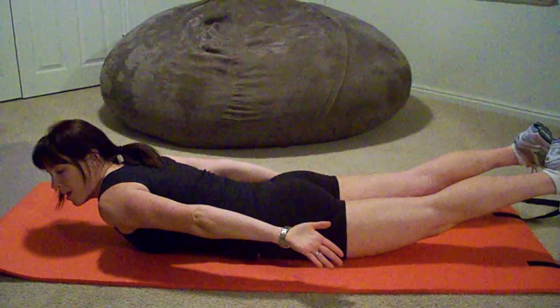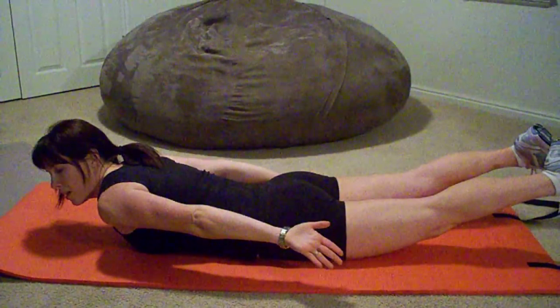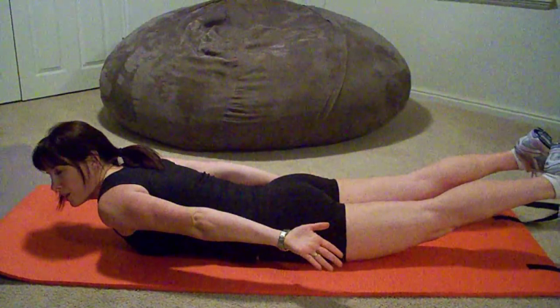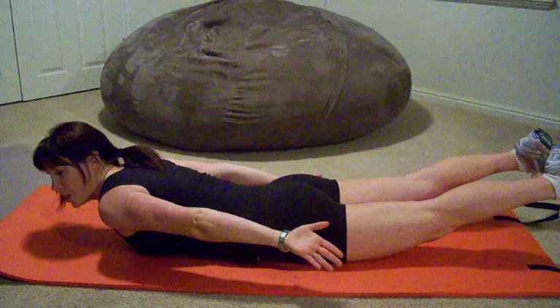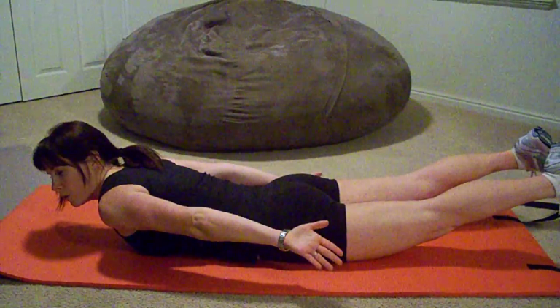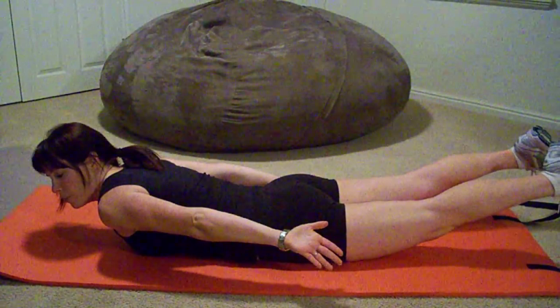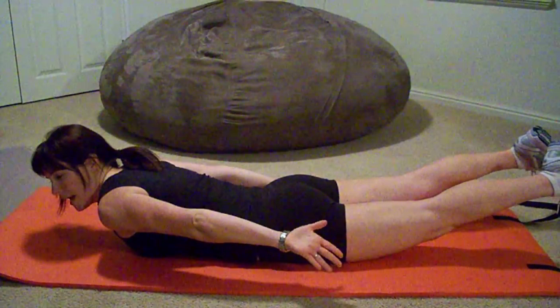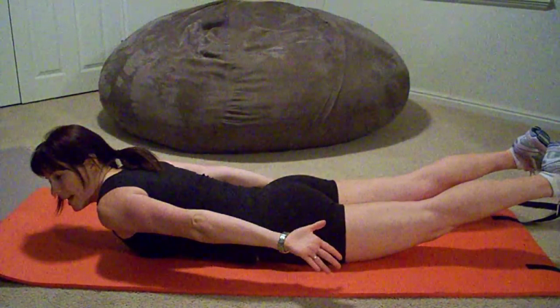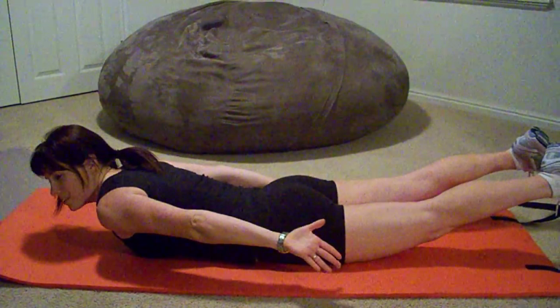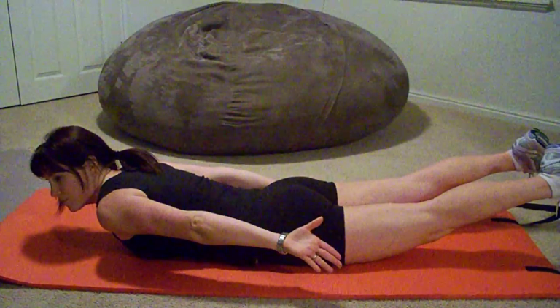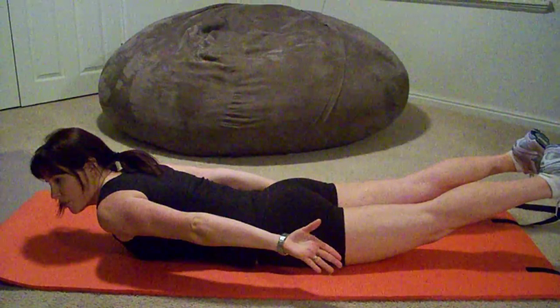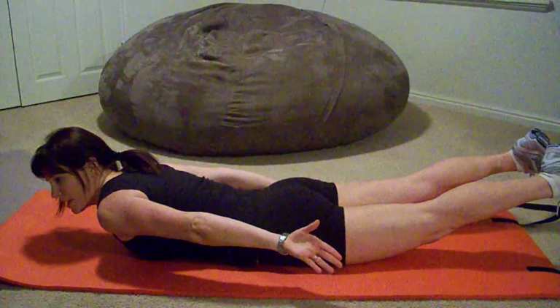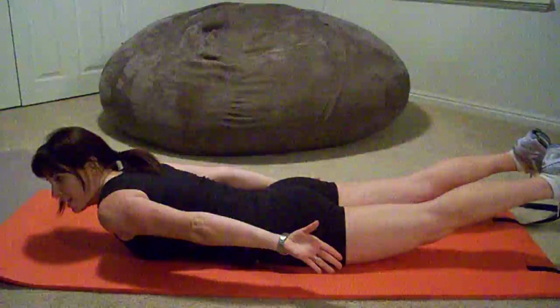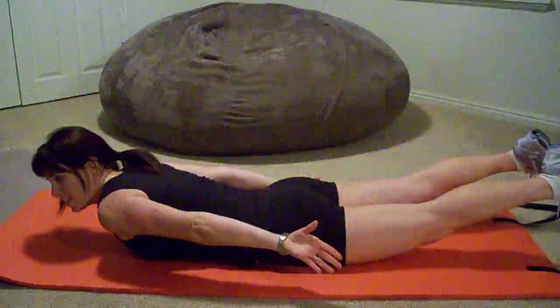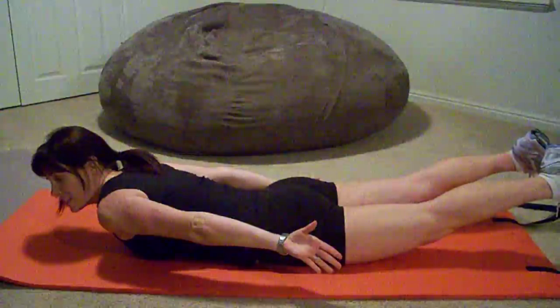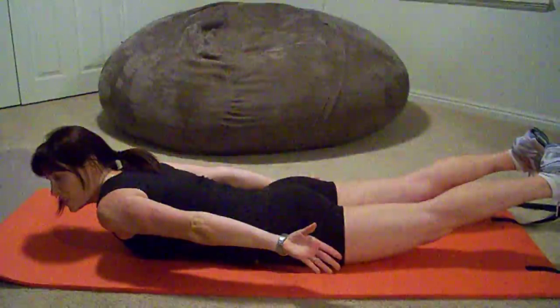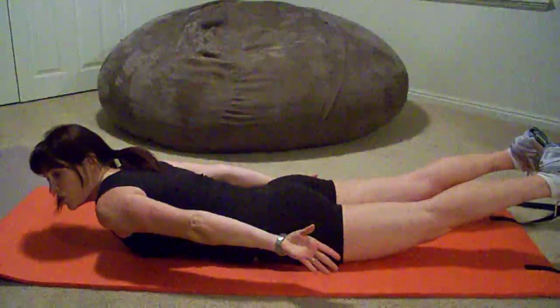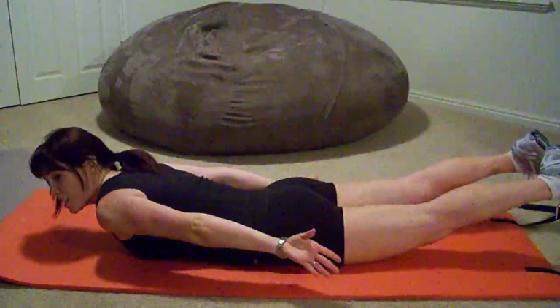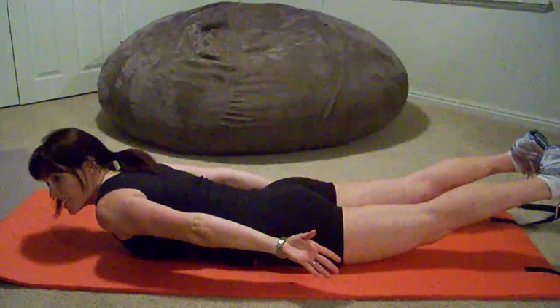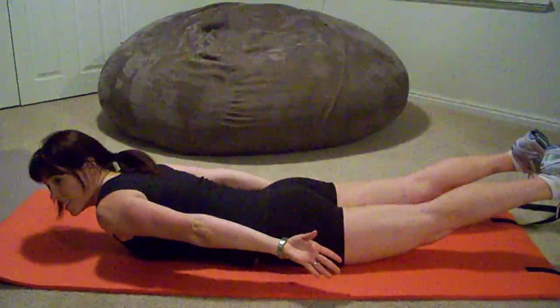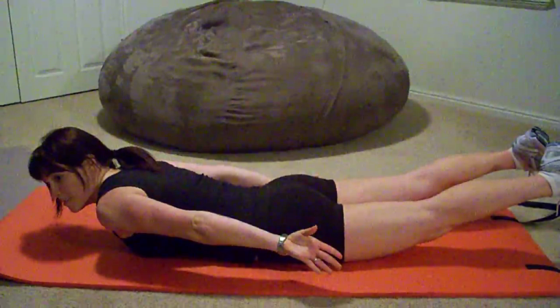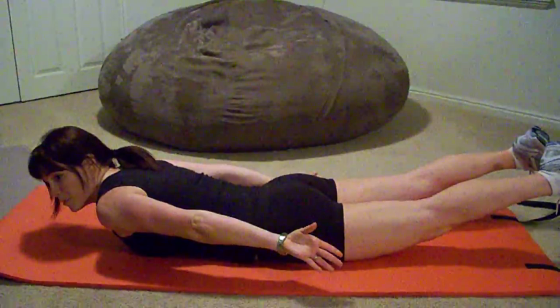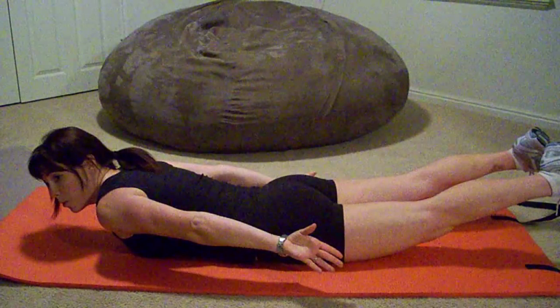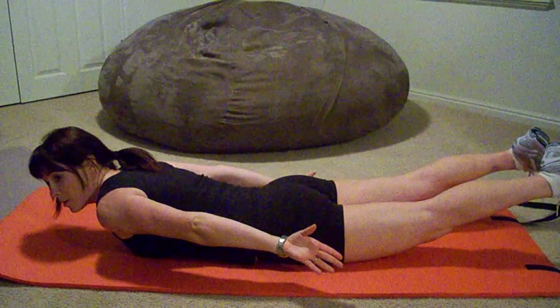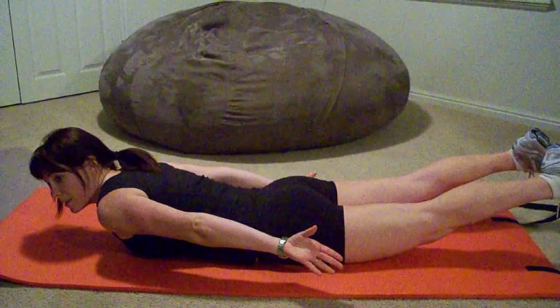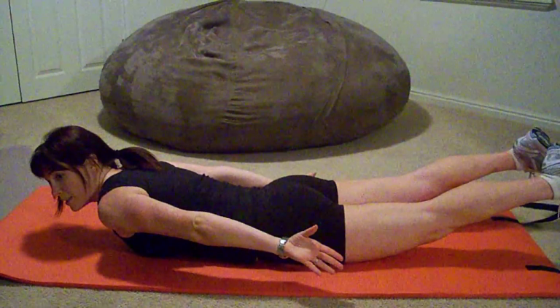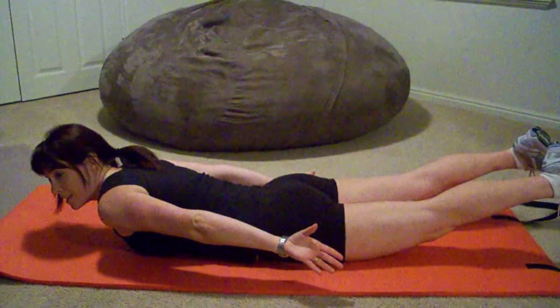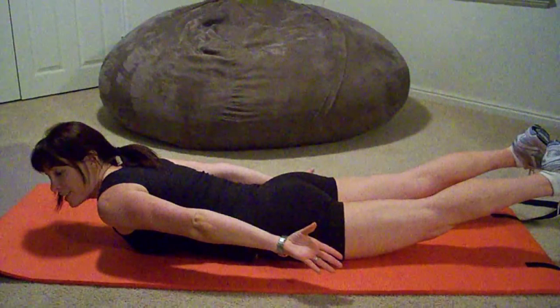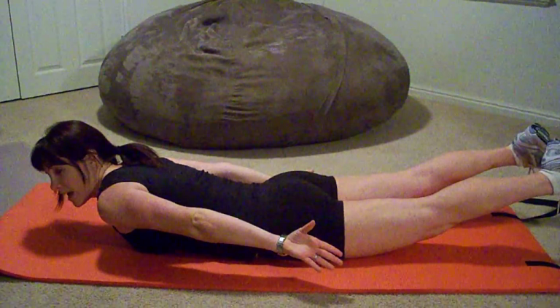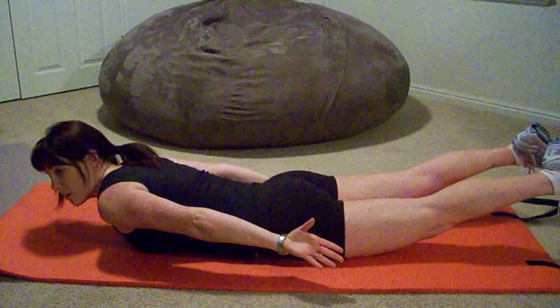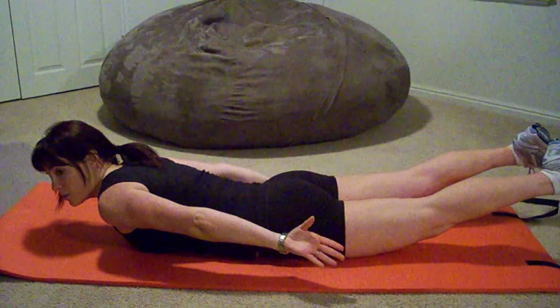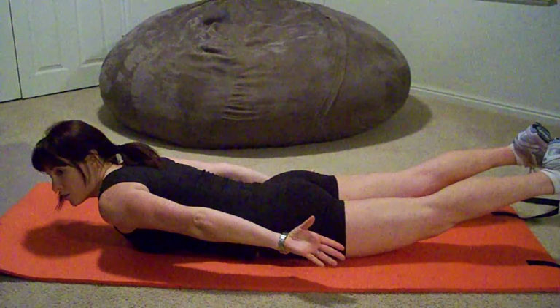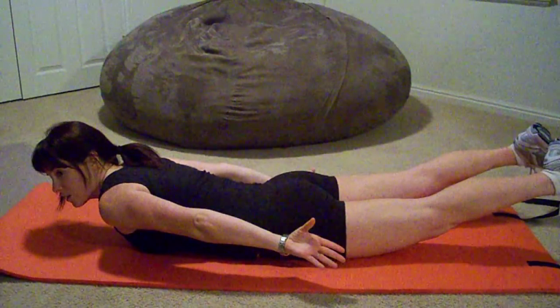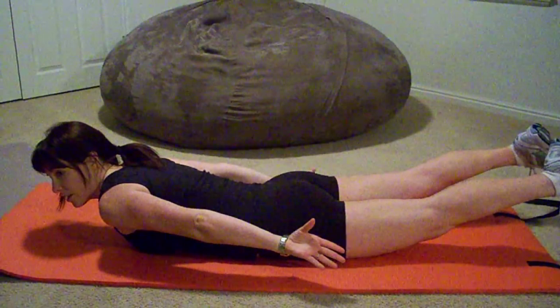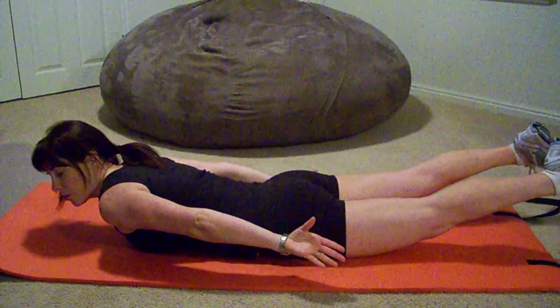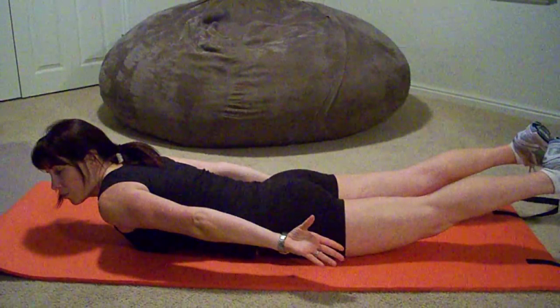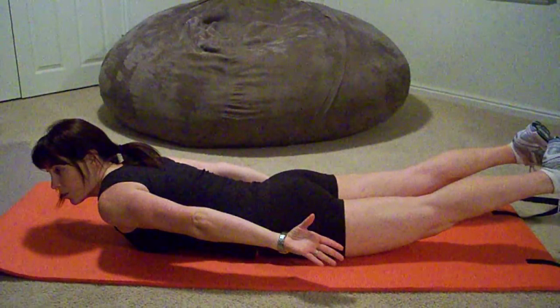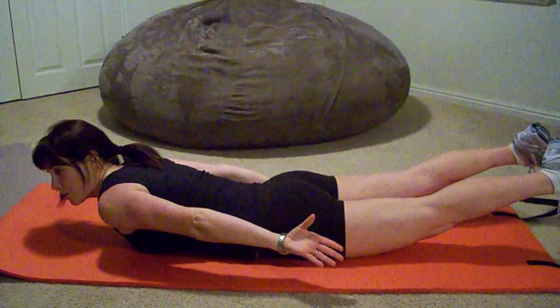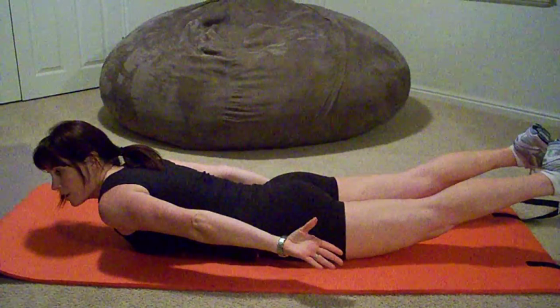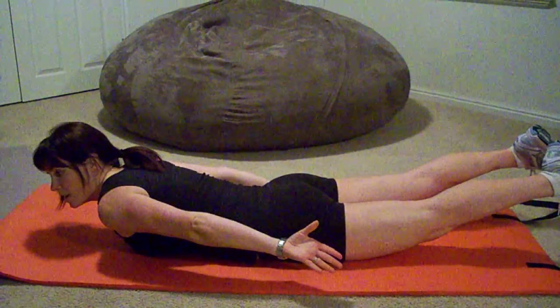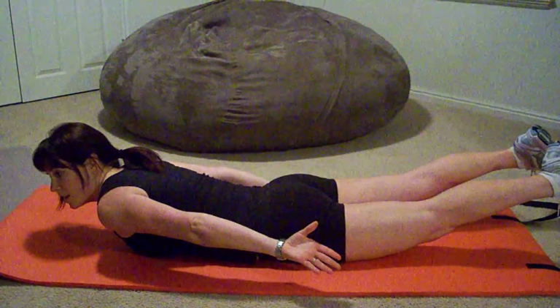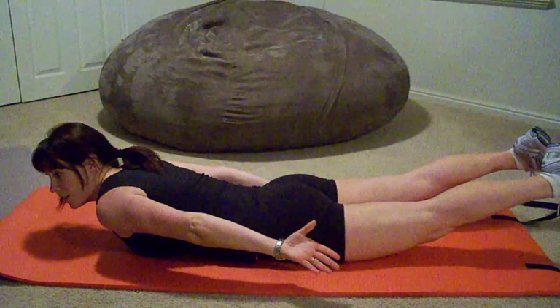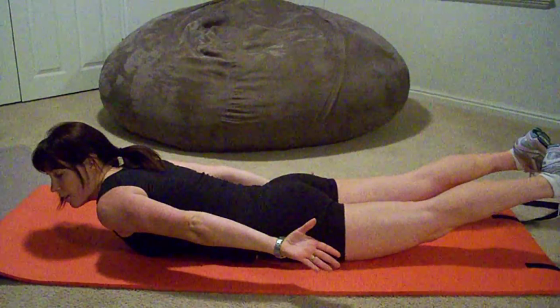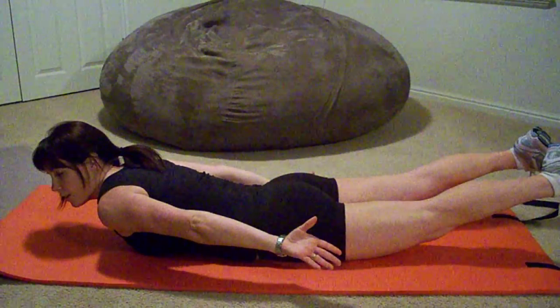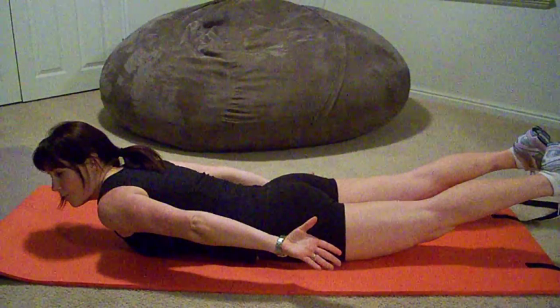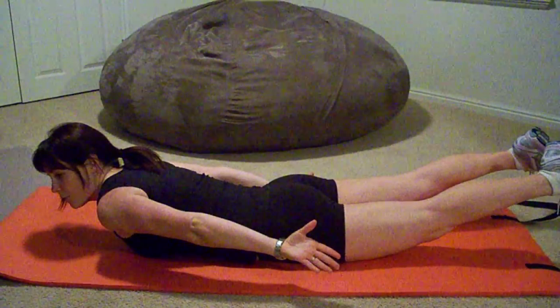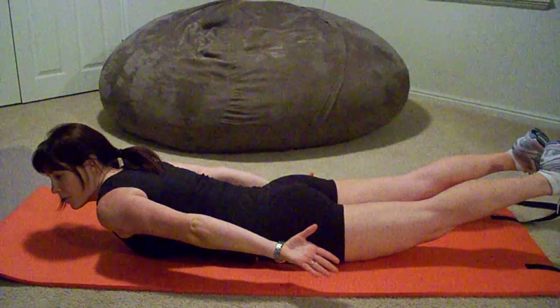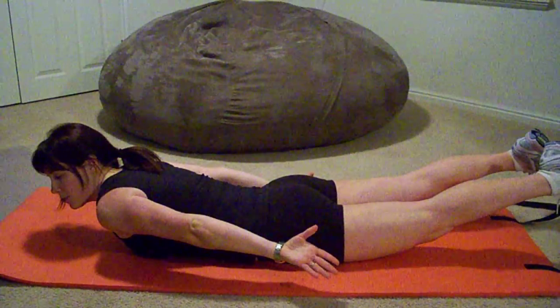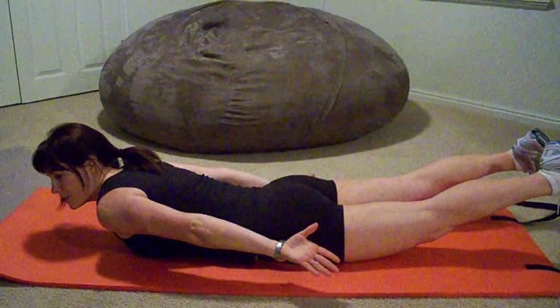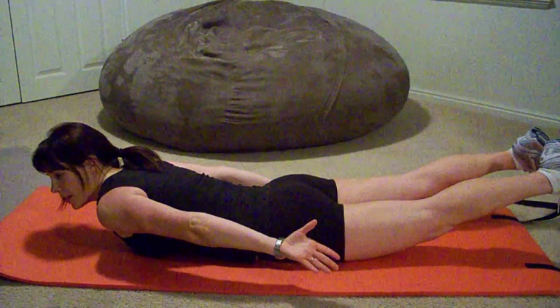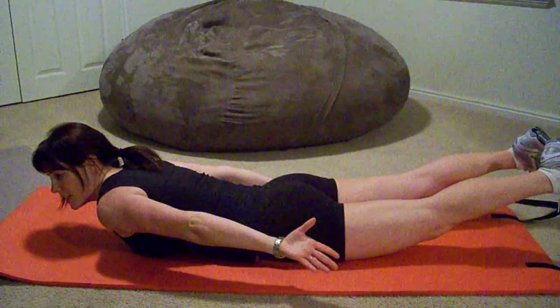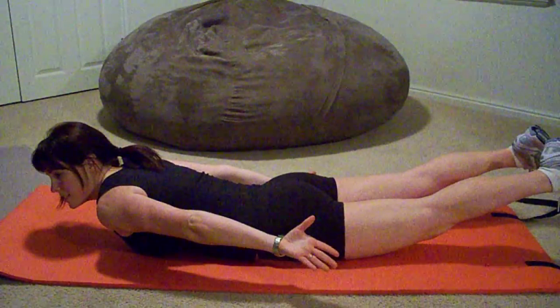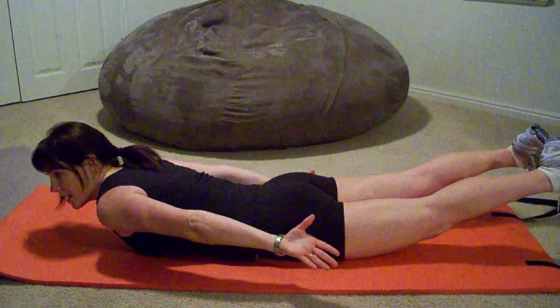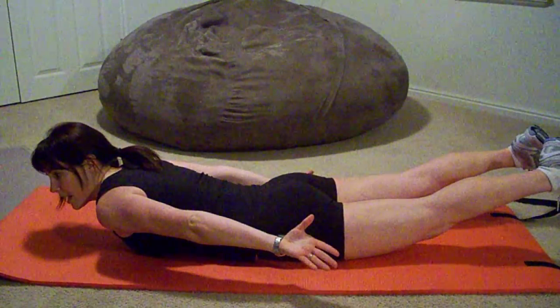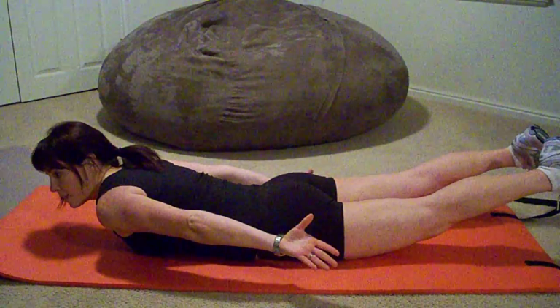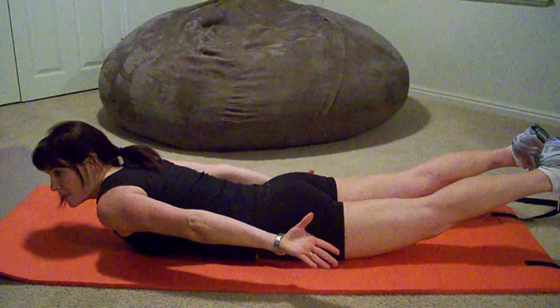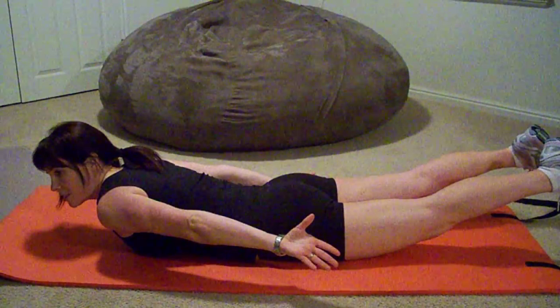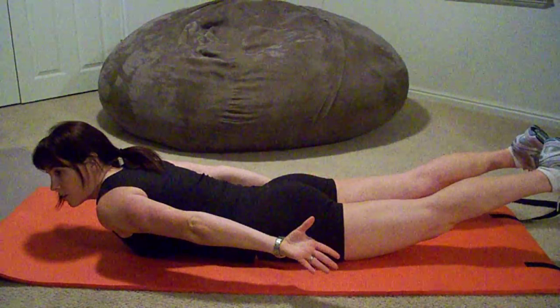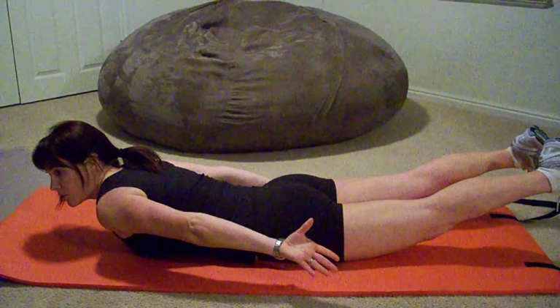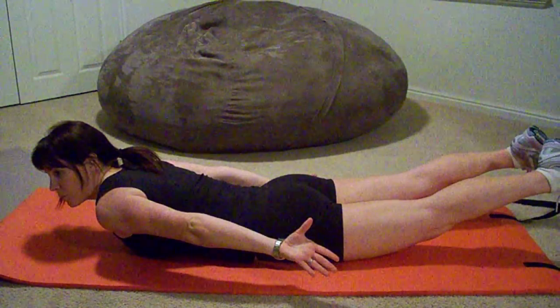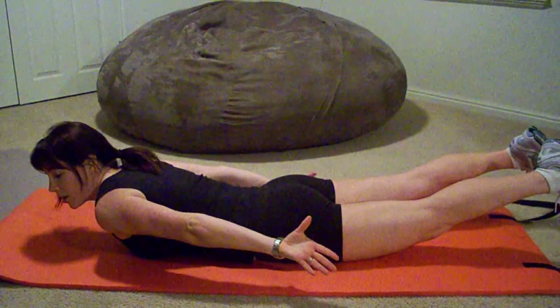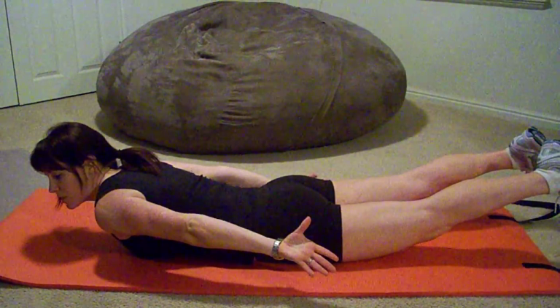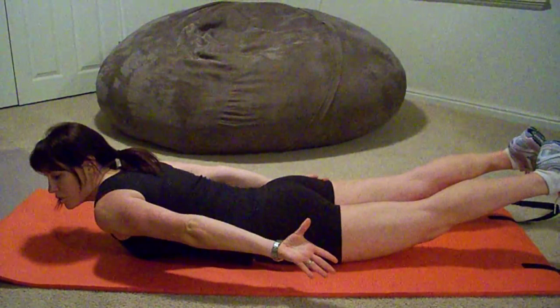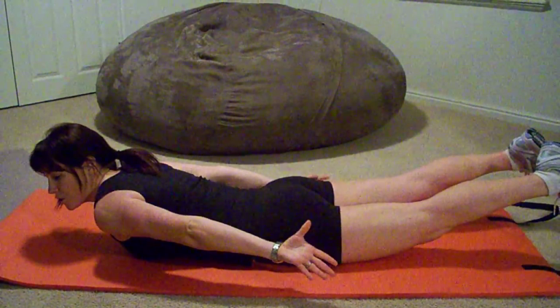Lower back strength is just as important as ab strength when you're looking for those nice abs and good posture.